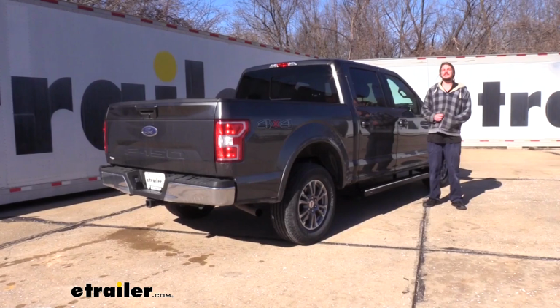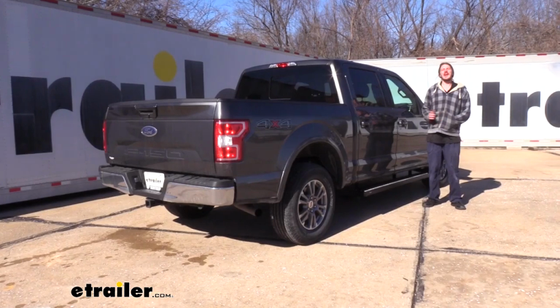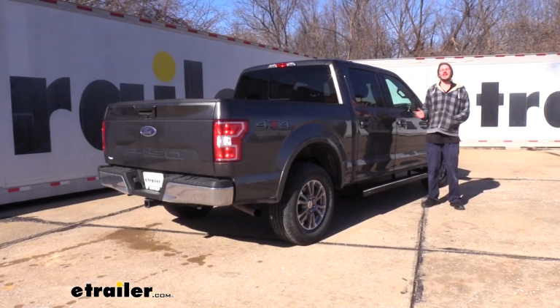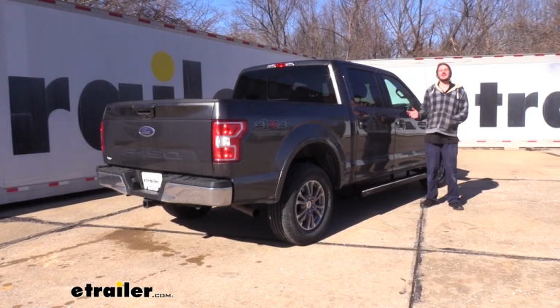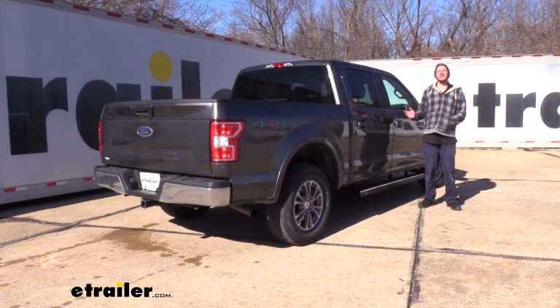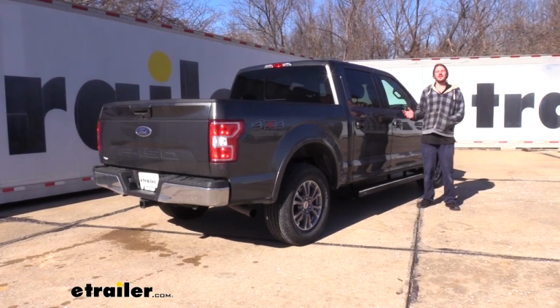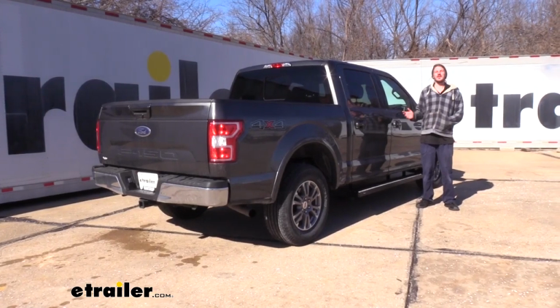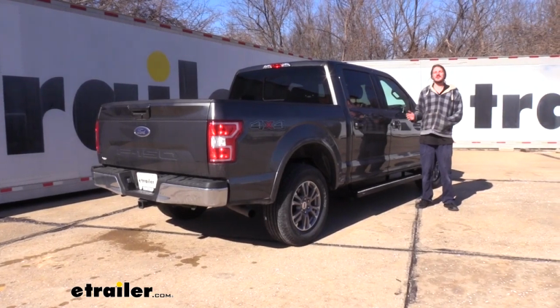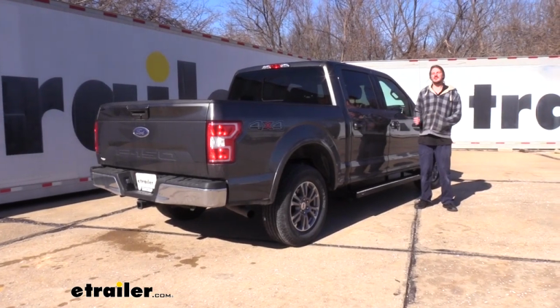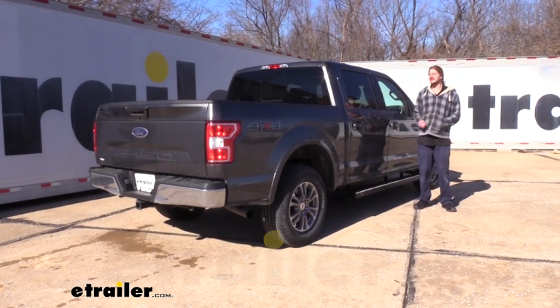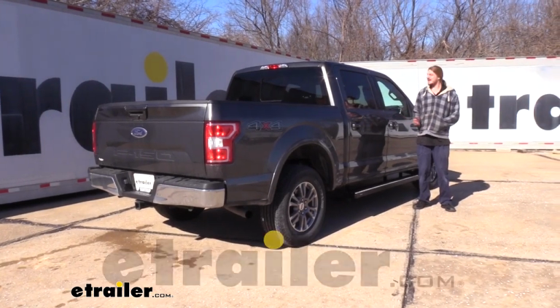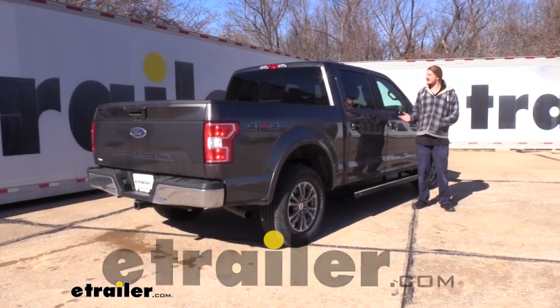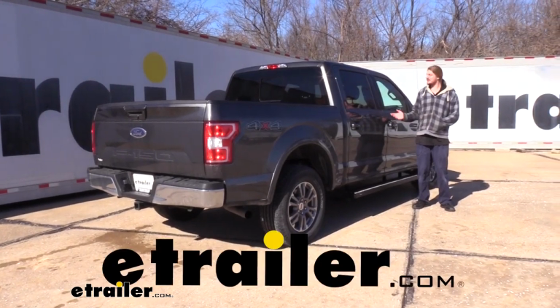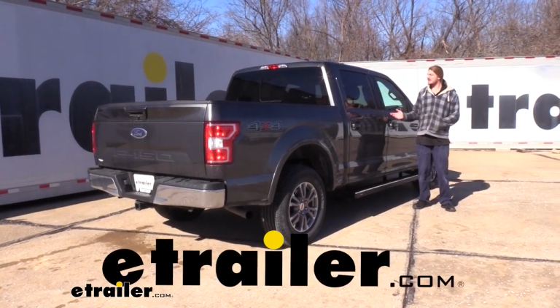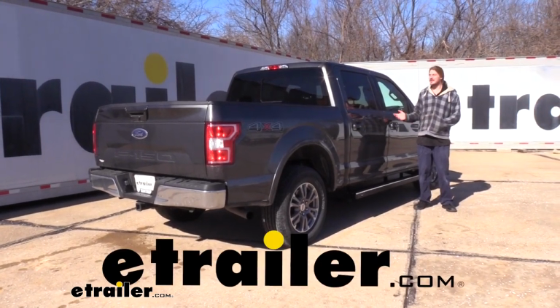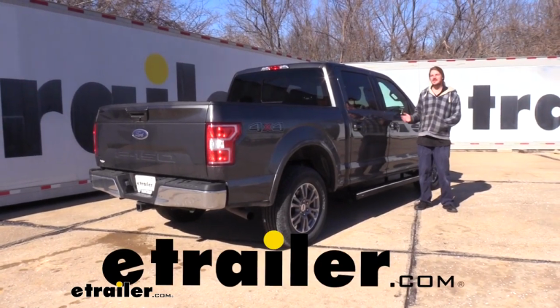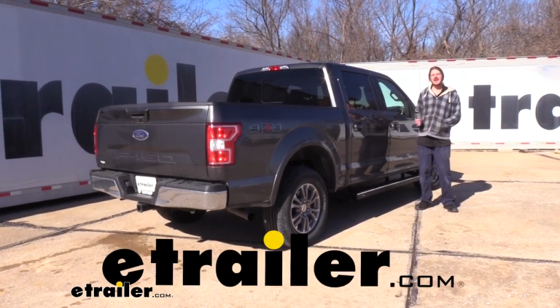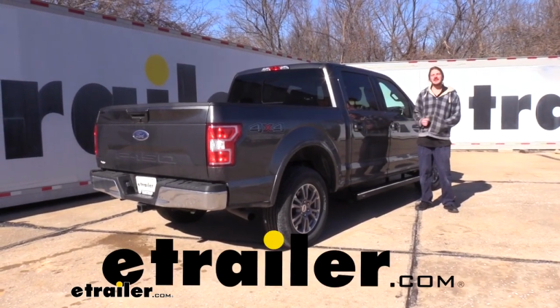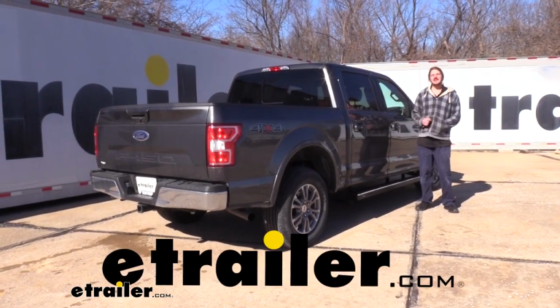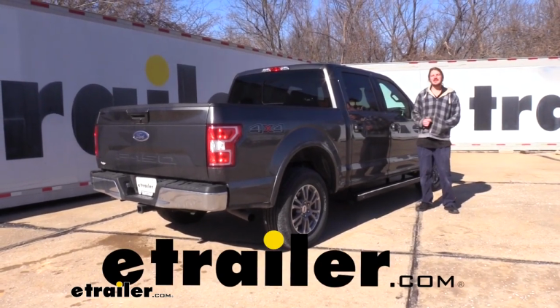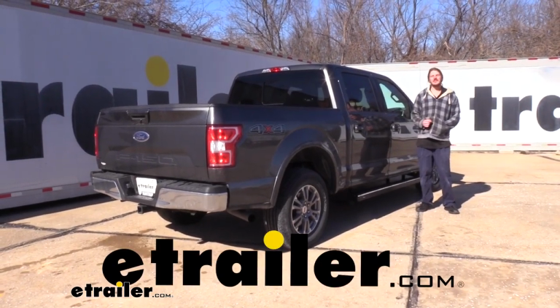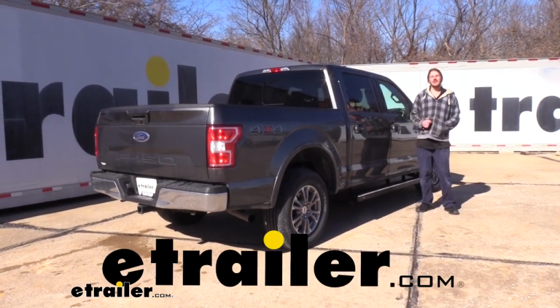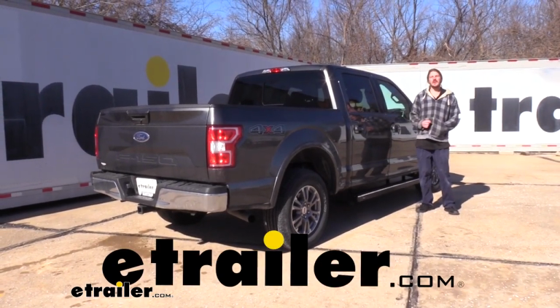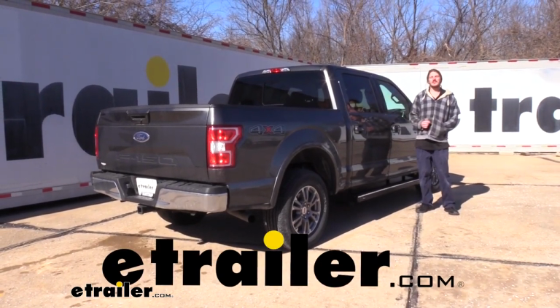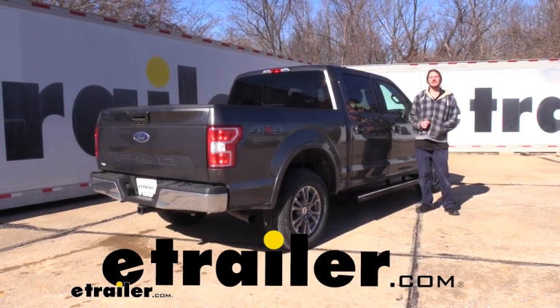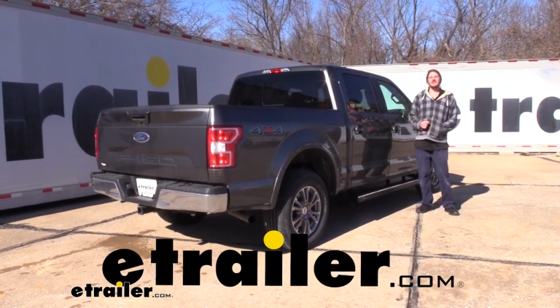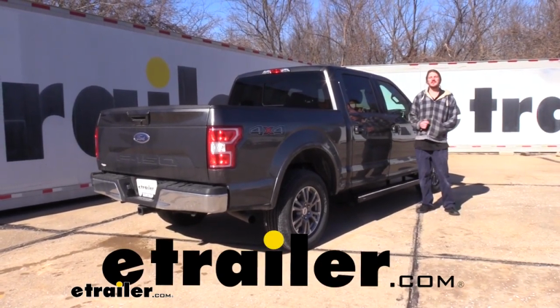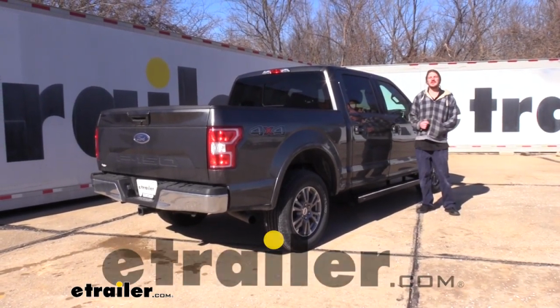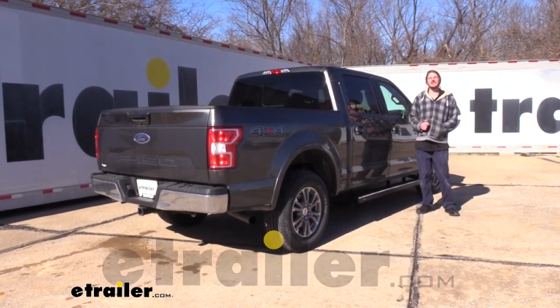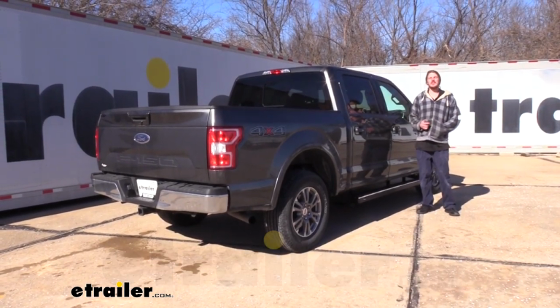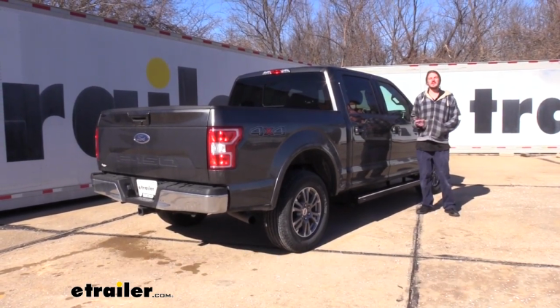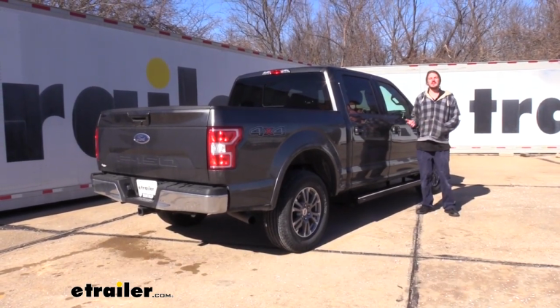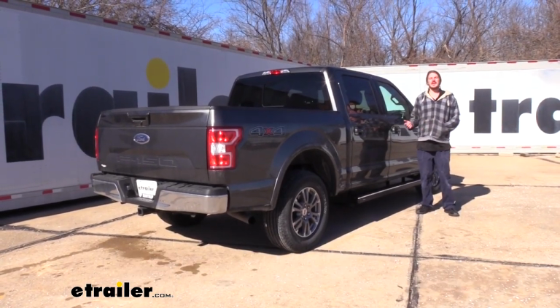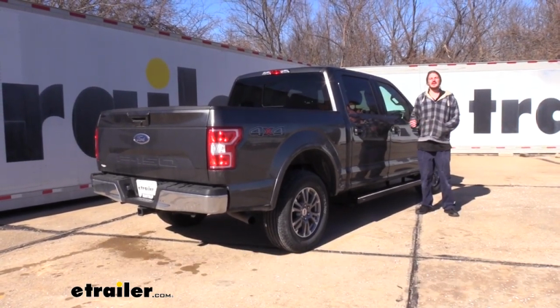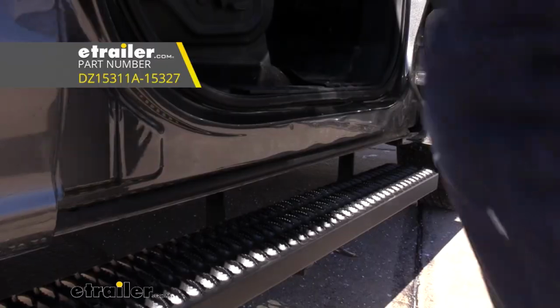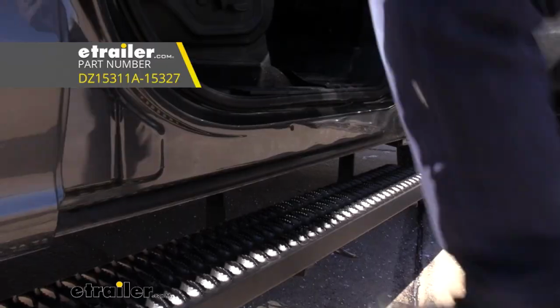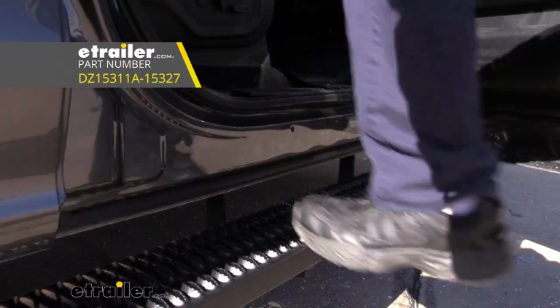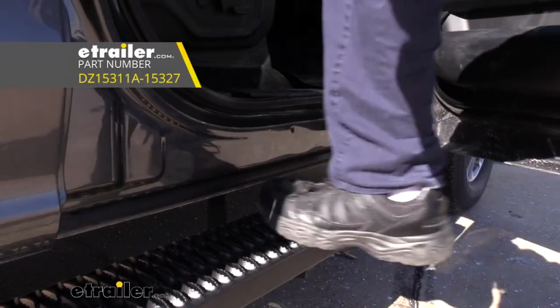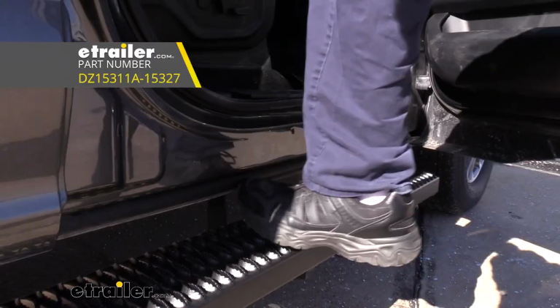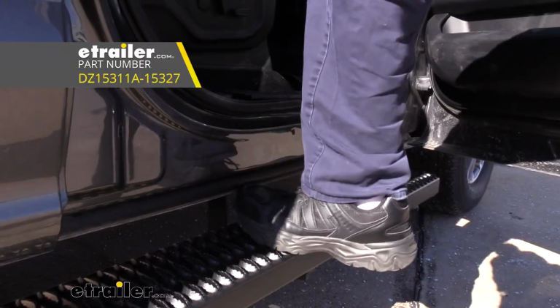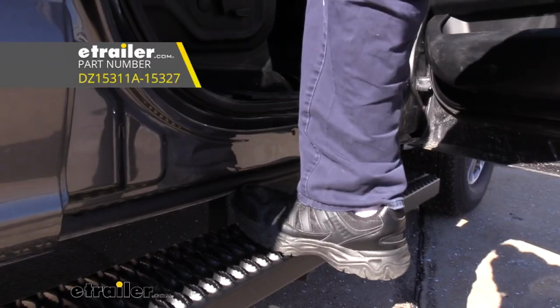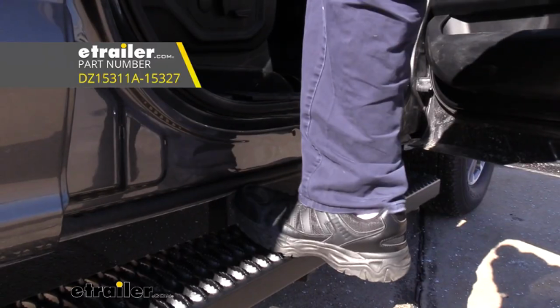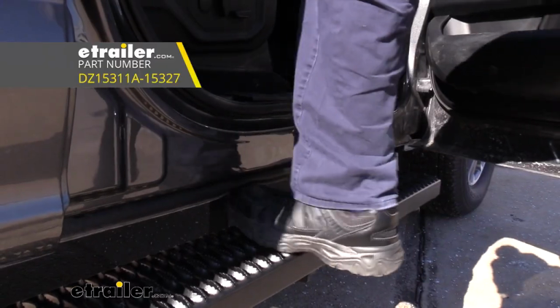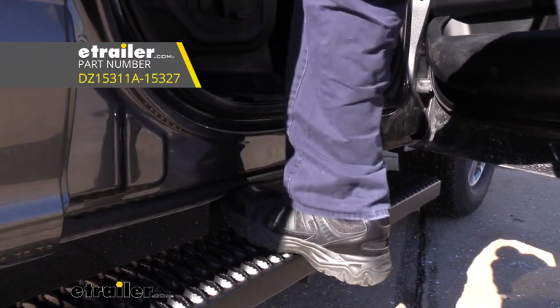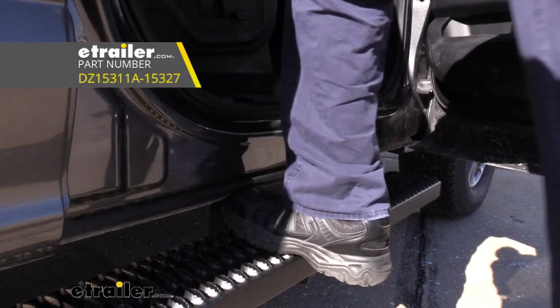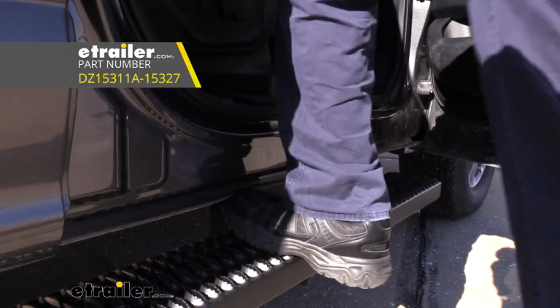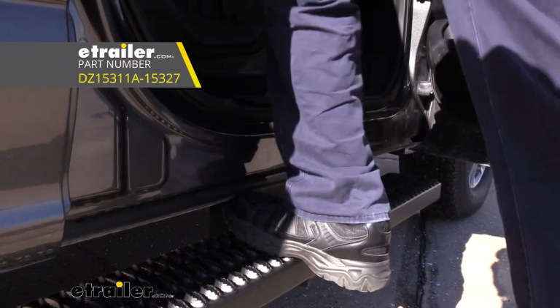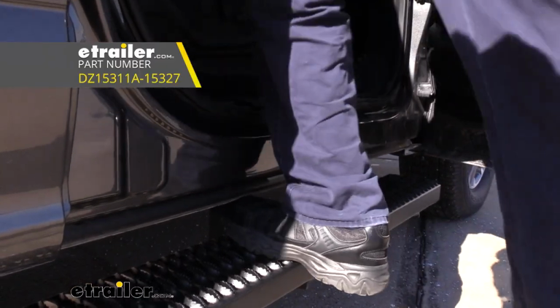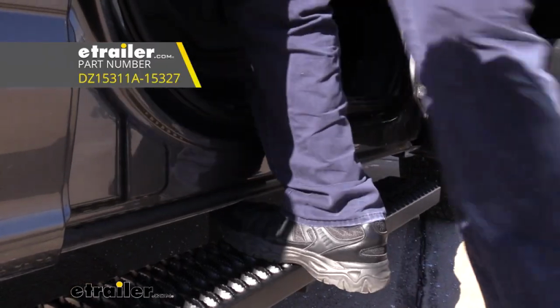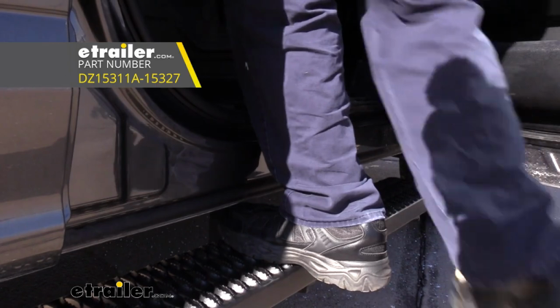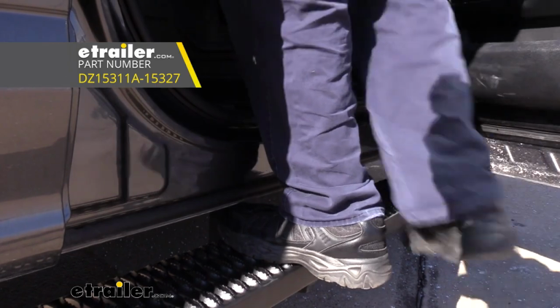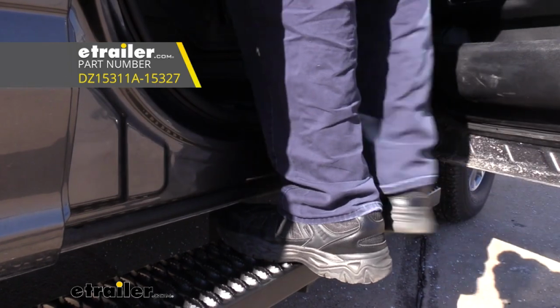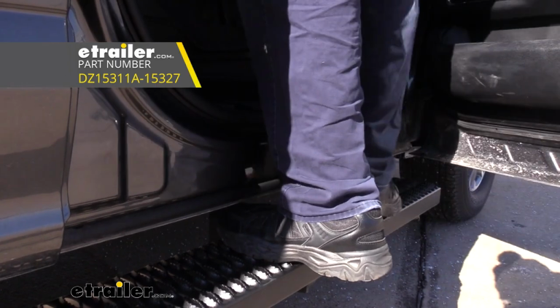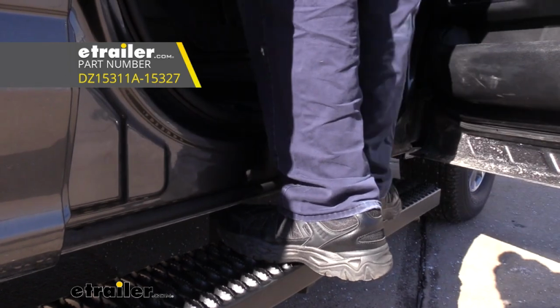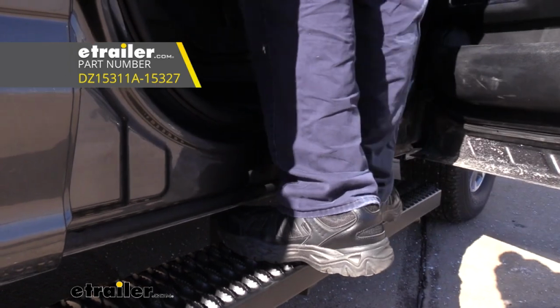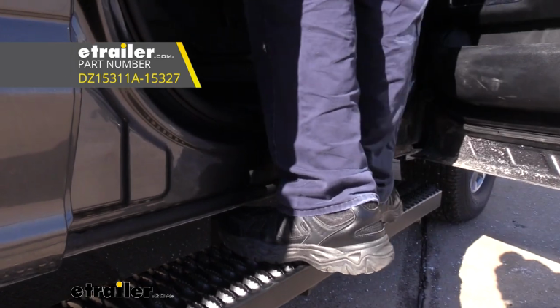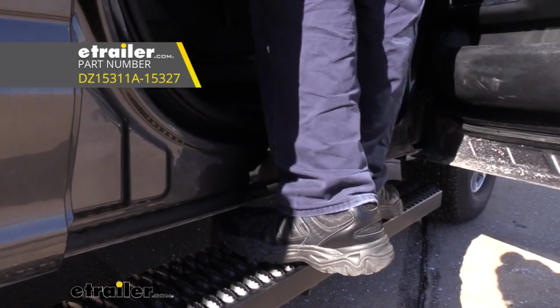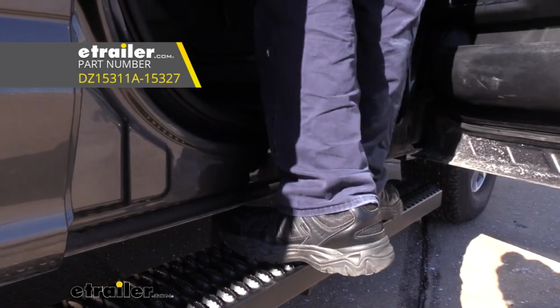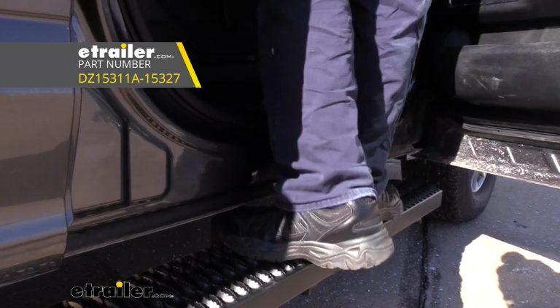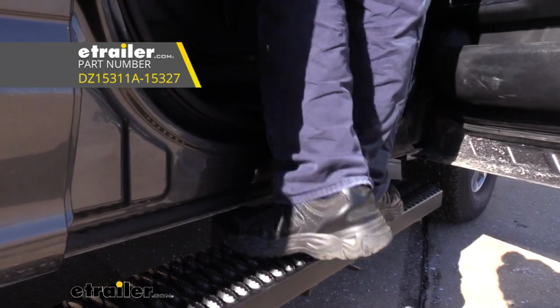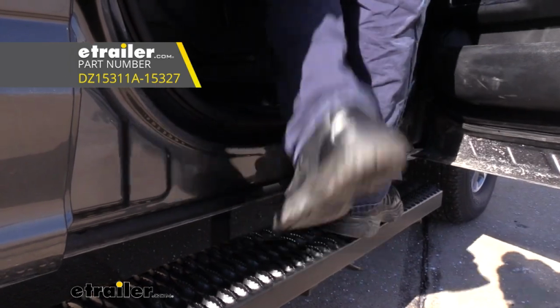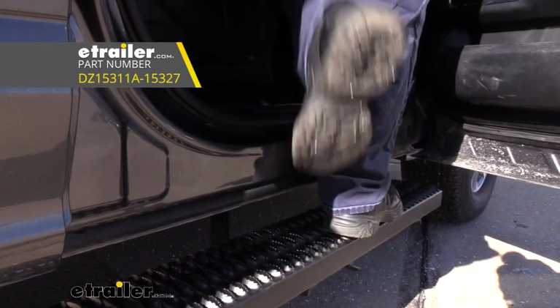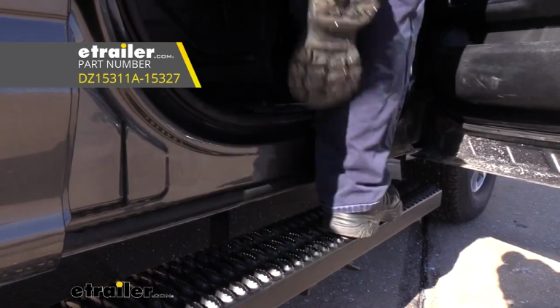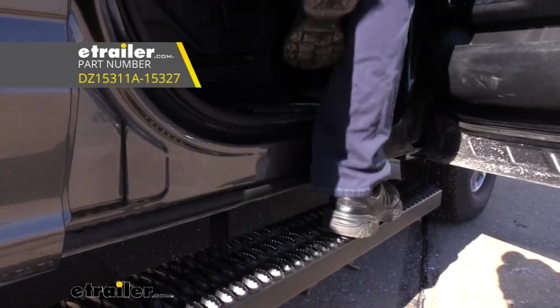Hi there Ford owners. Today in your 2019 Ford F-150 we're going to be taking a look at and showing you how to install DZ's Rough Step running boards.